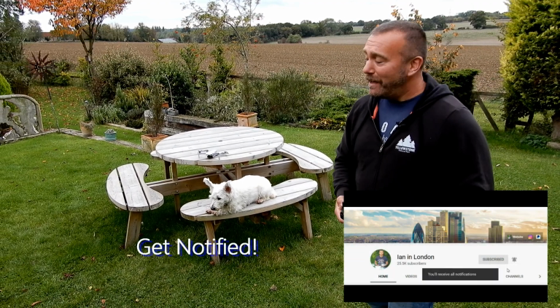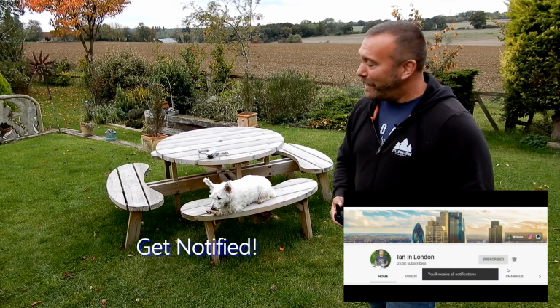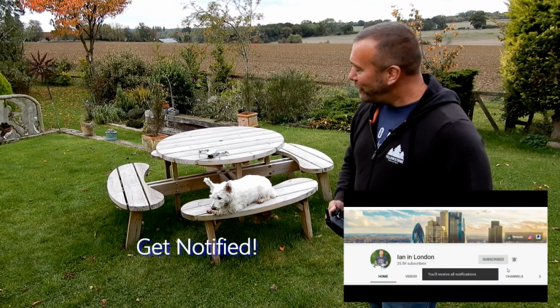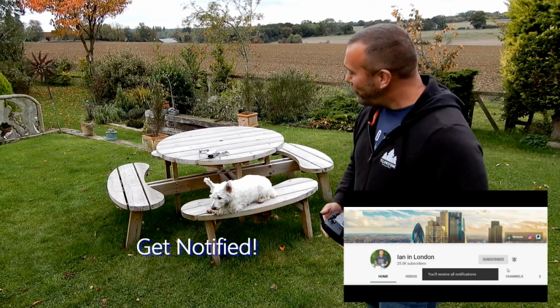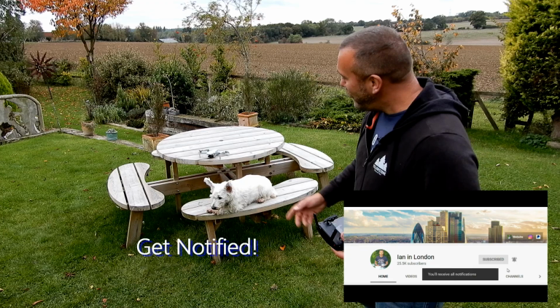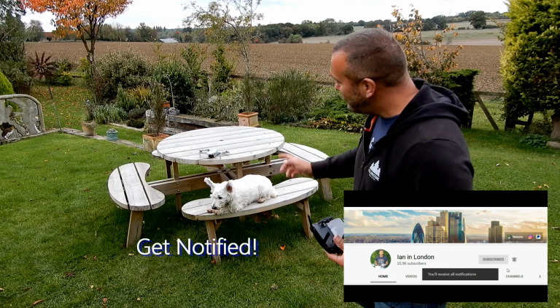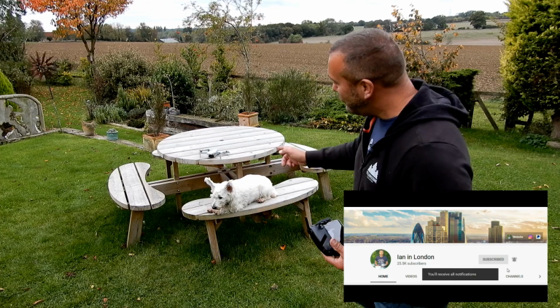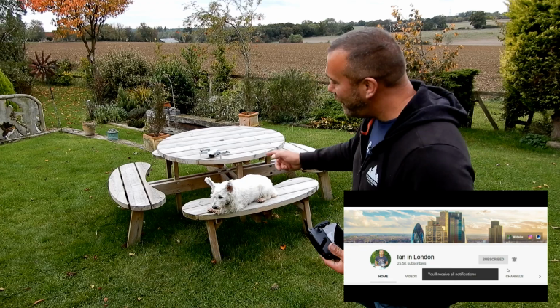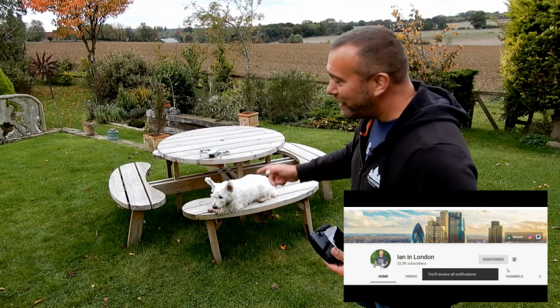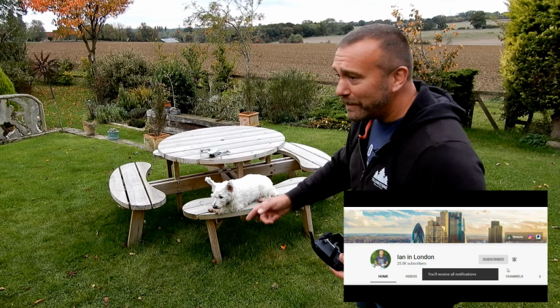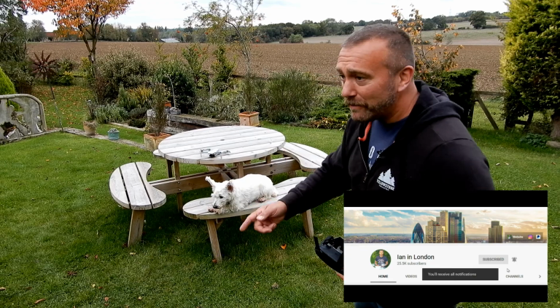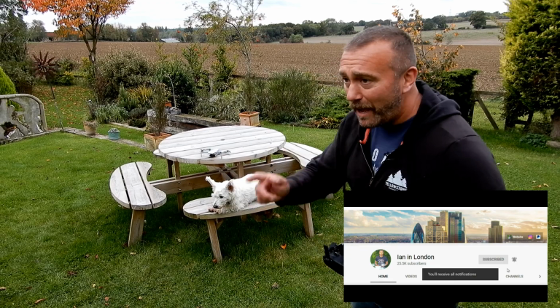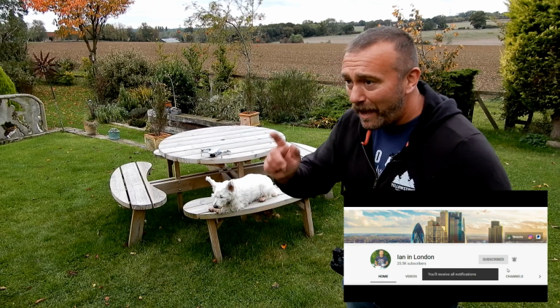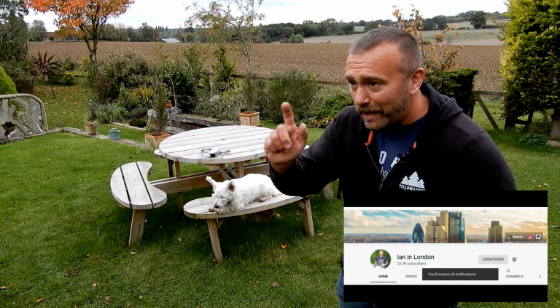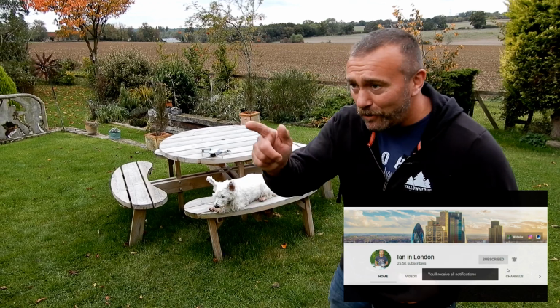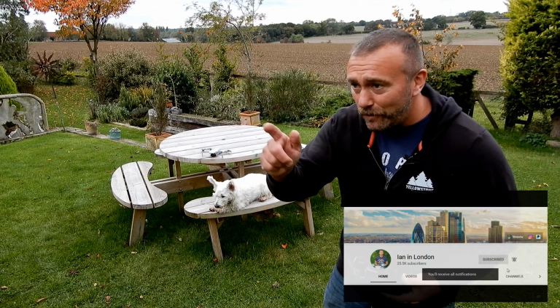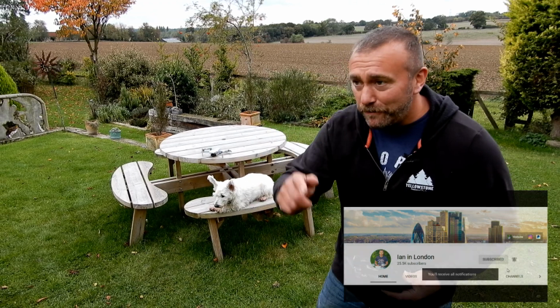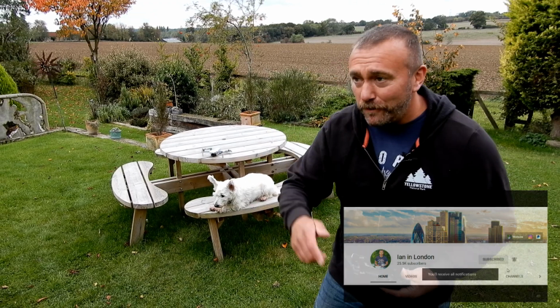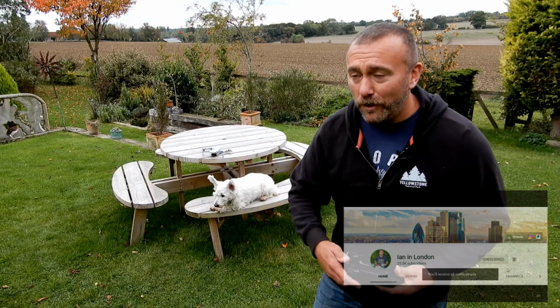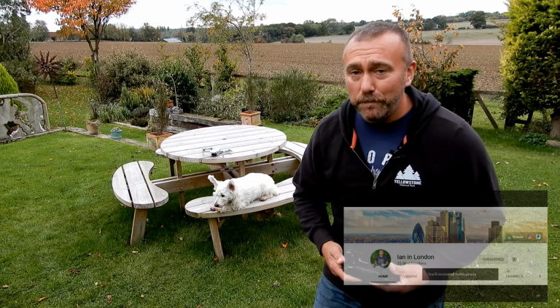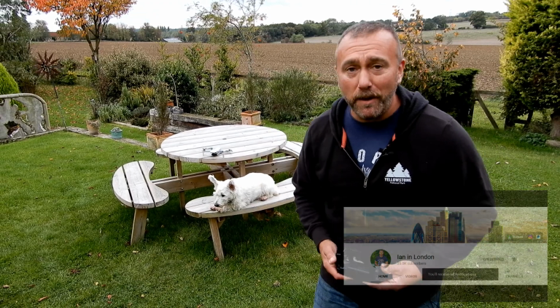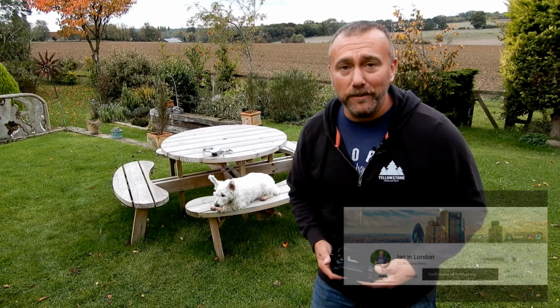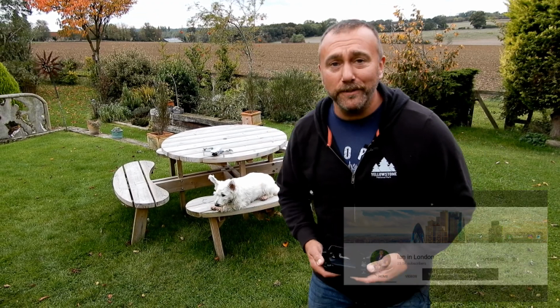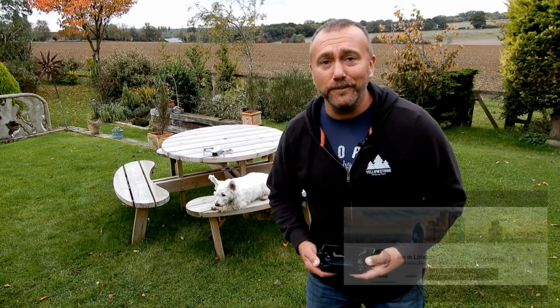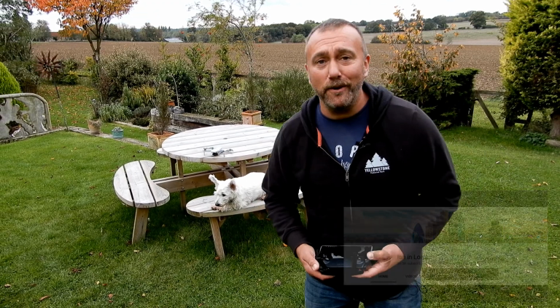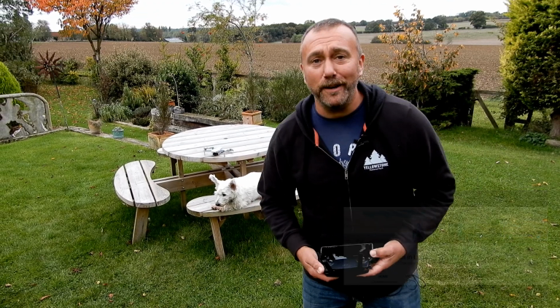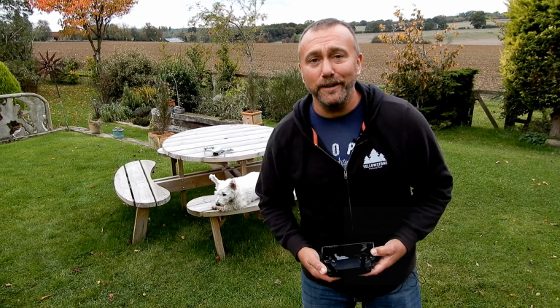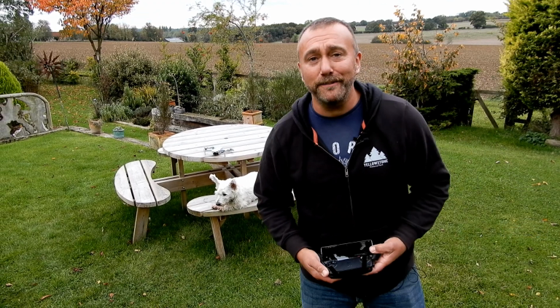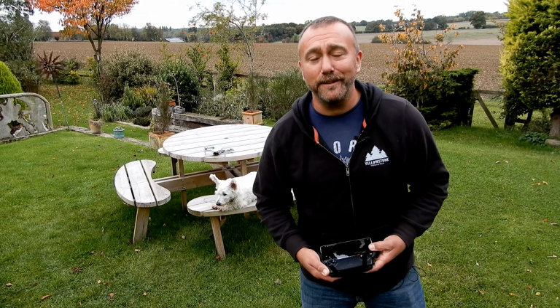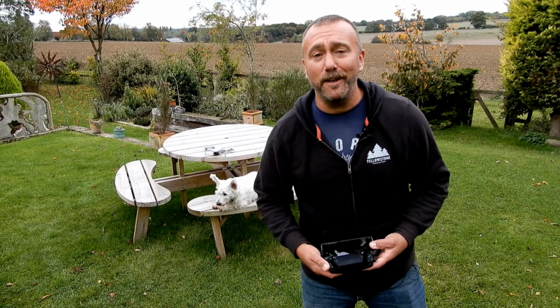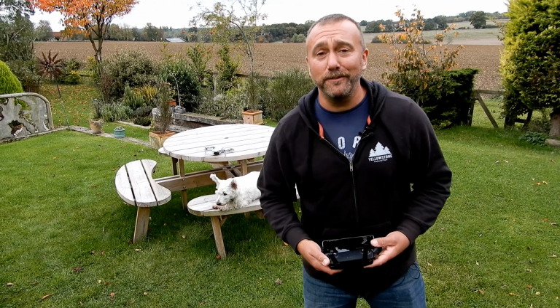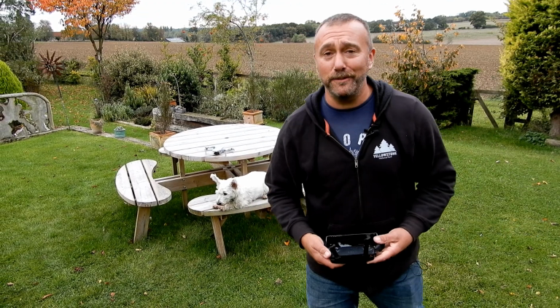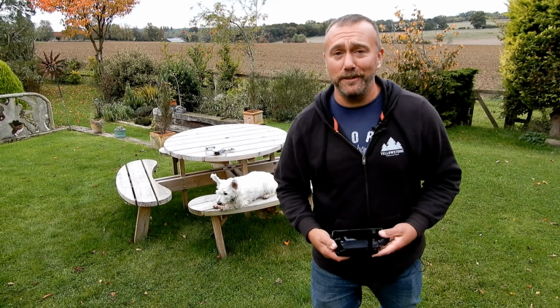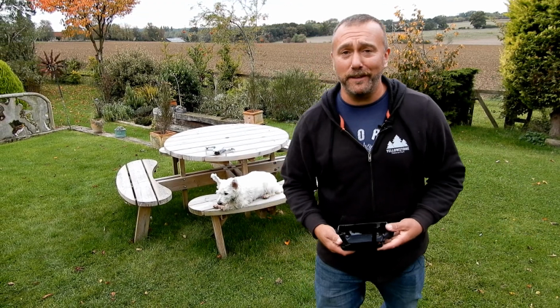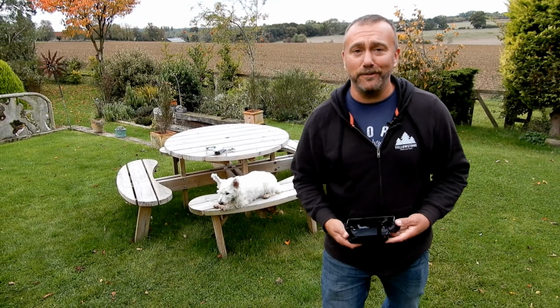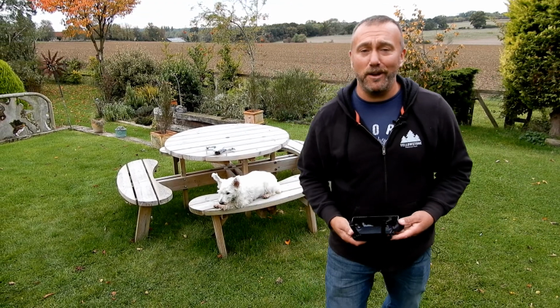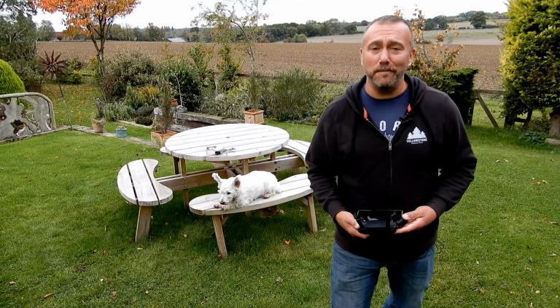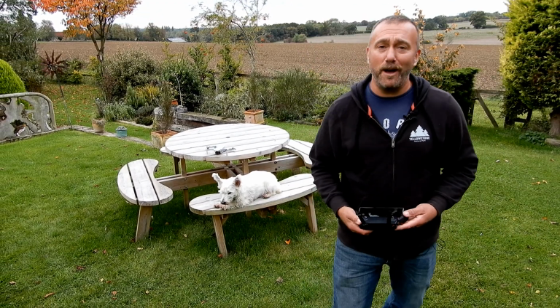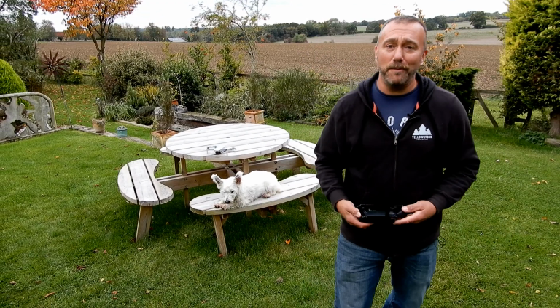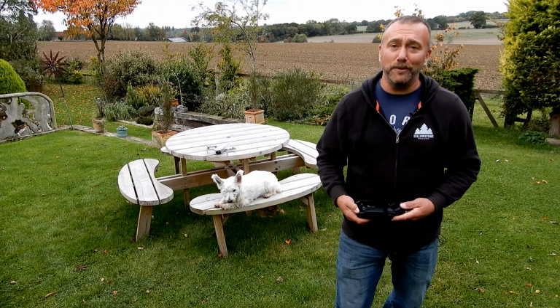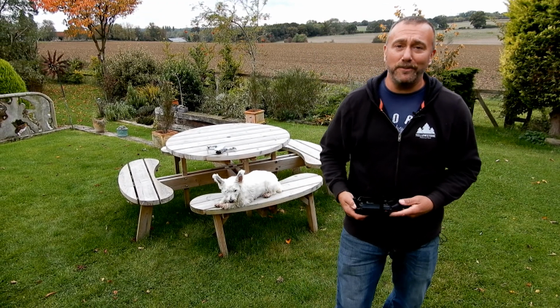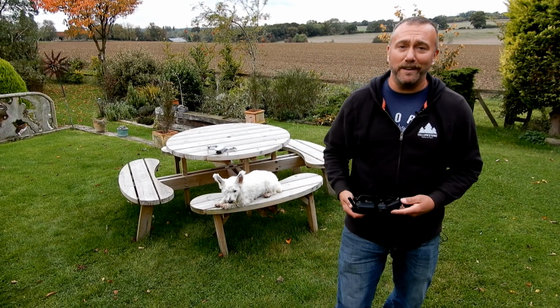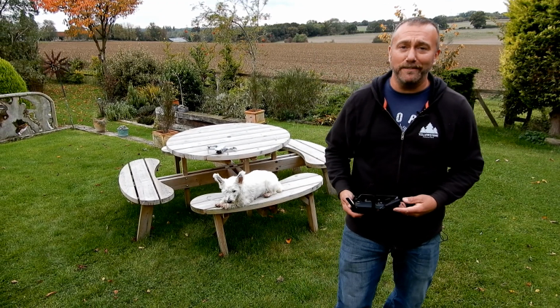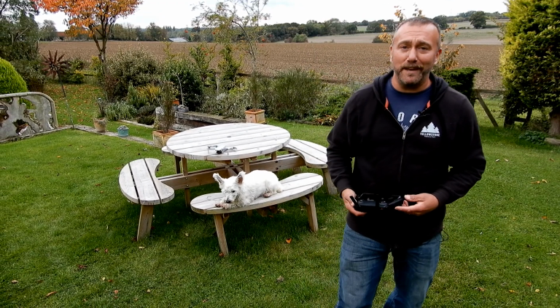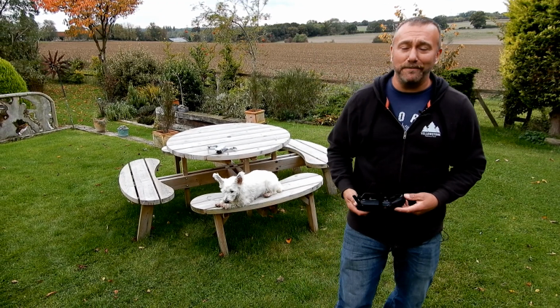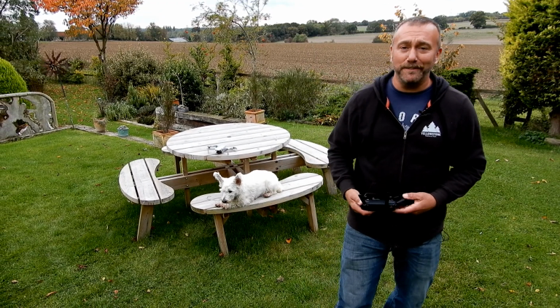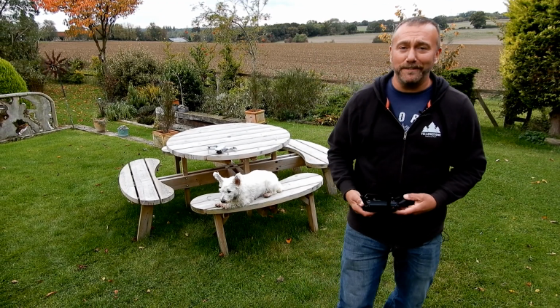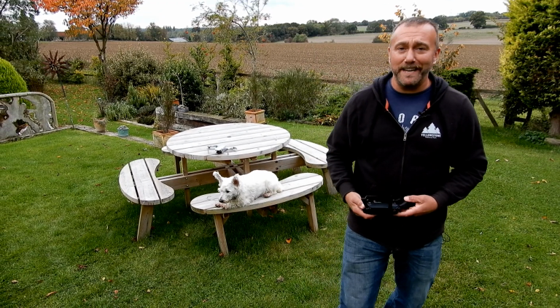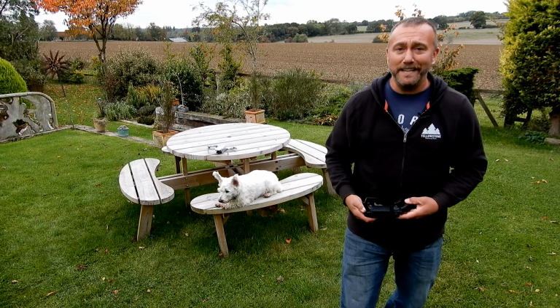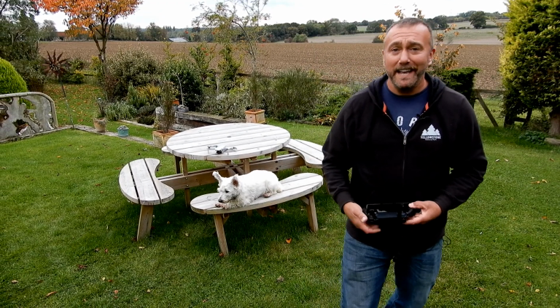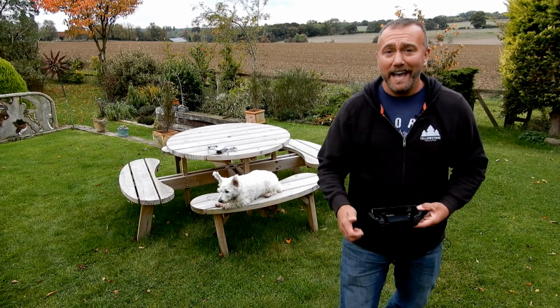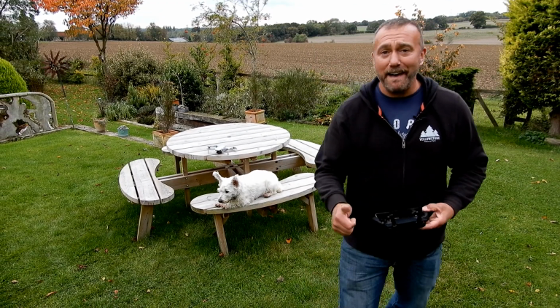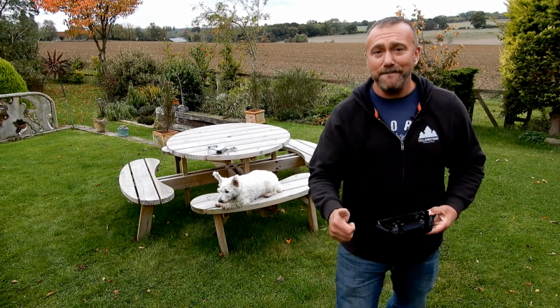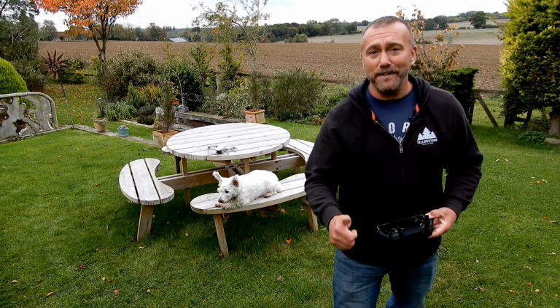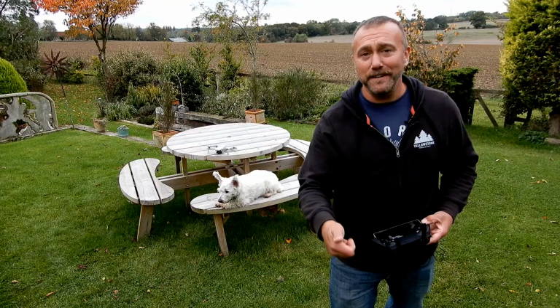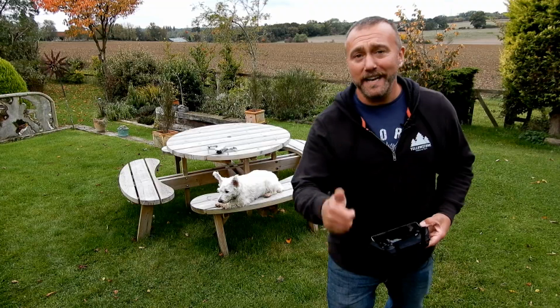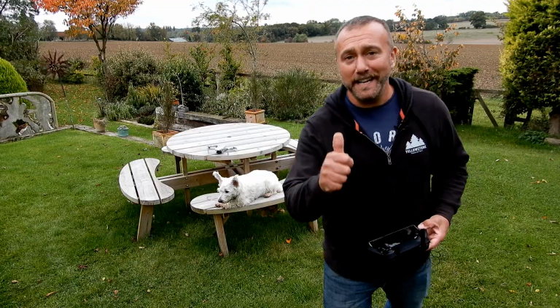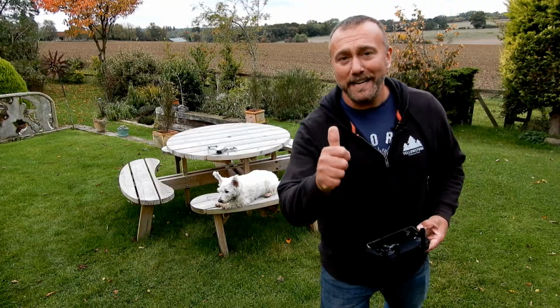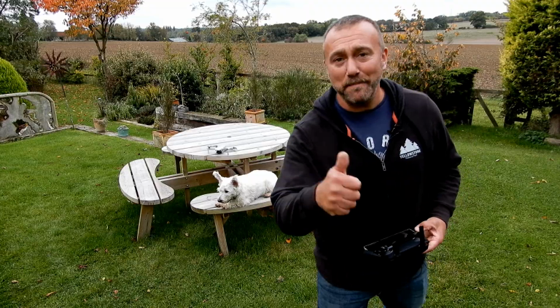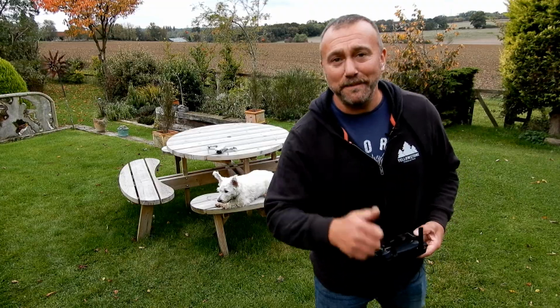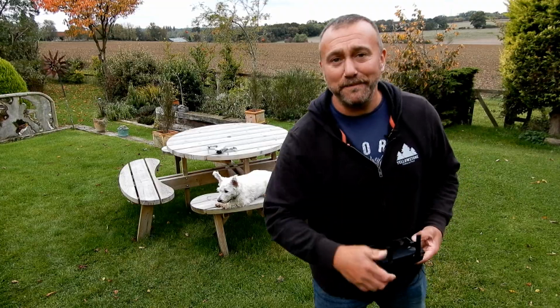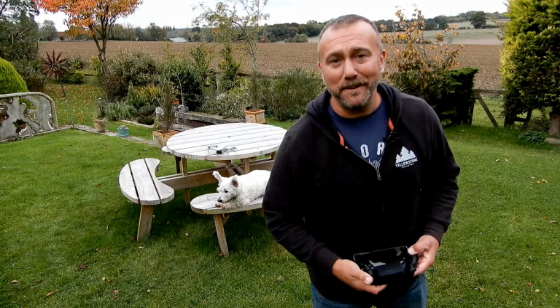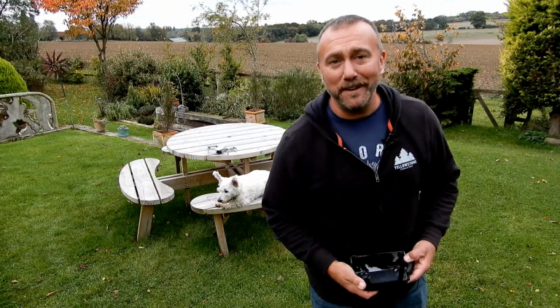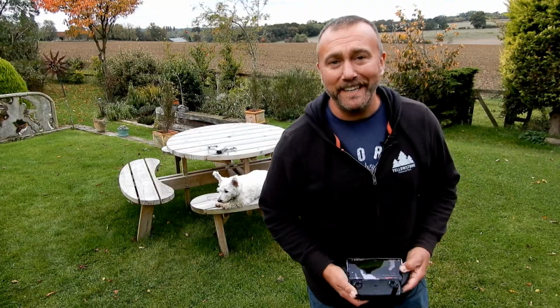Hit subscribe, ding dong, get notified each time I put something out. Either way, Ted is hanging on for a passing cyclist — until next time, I hope you're staying safe and sane. Have fun and happy flying.